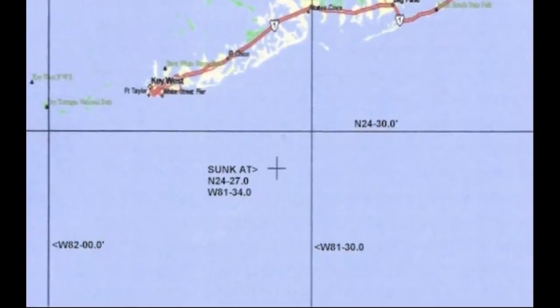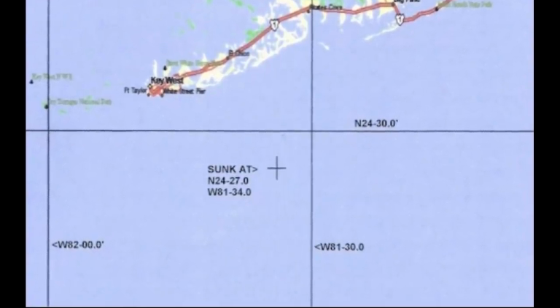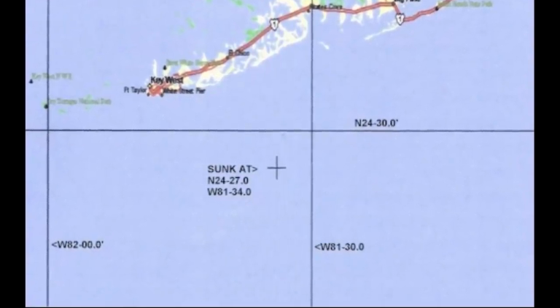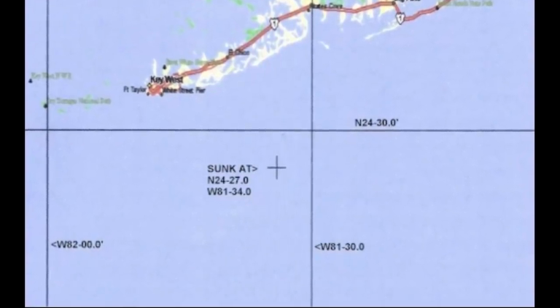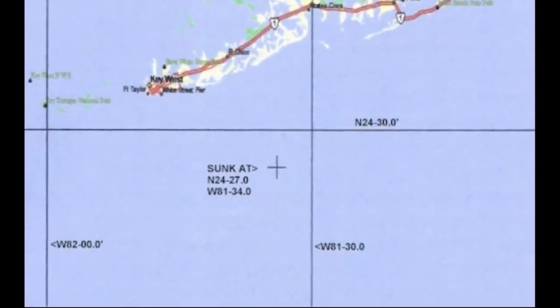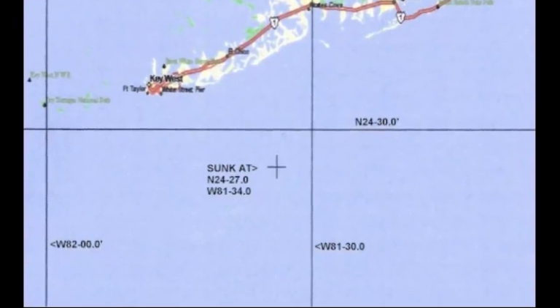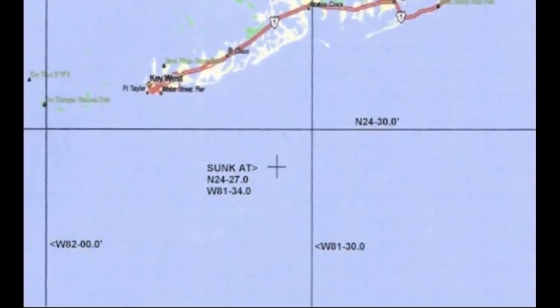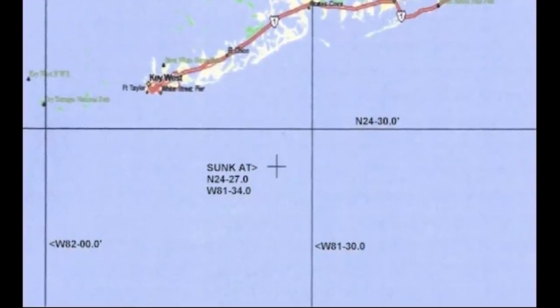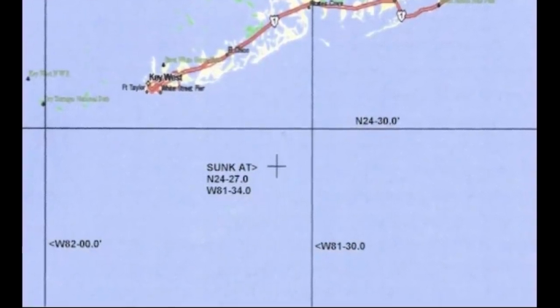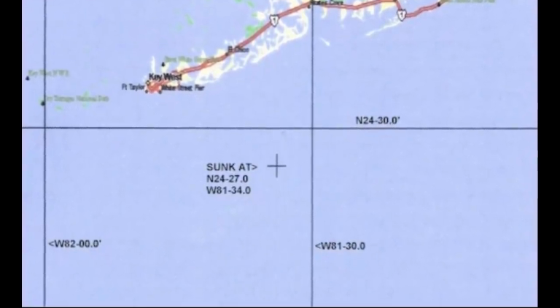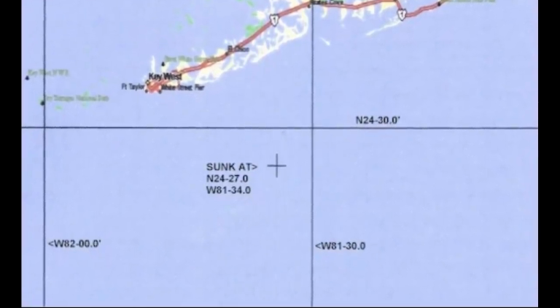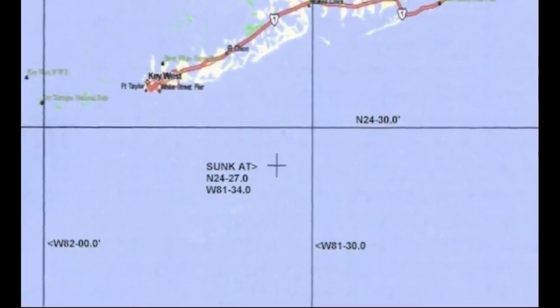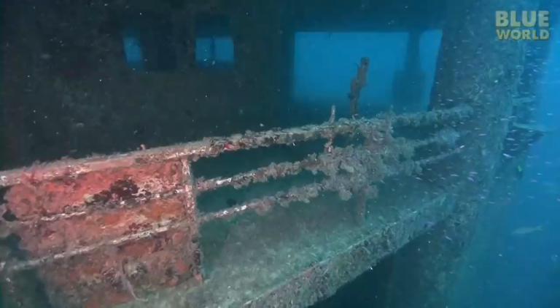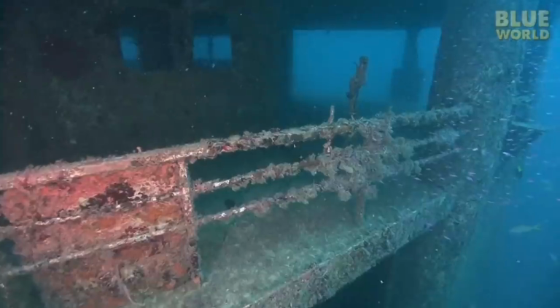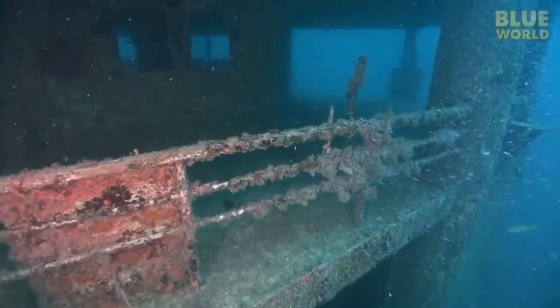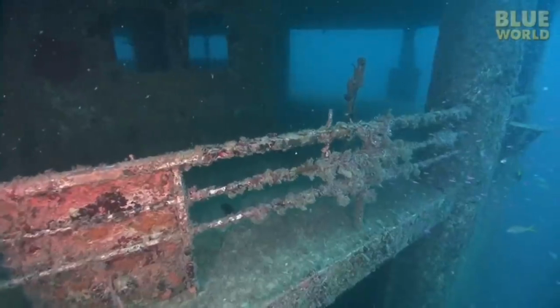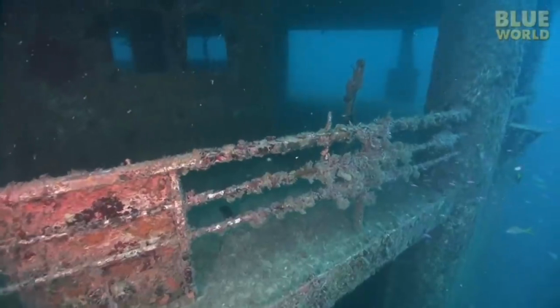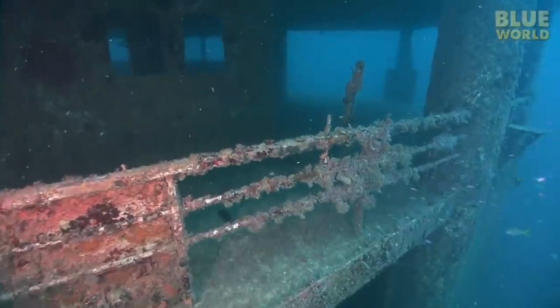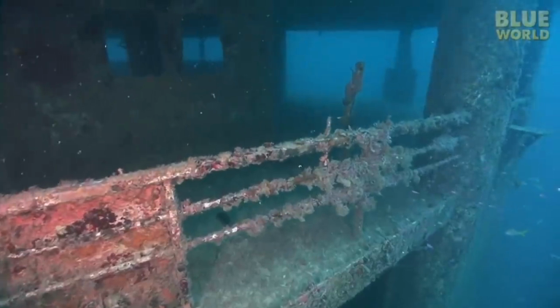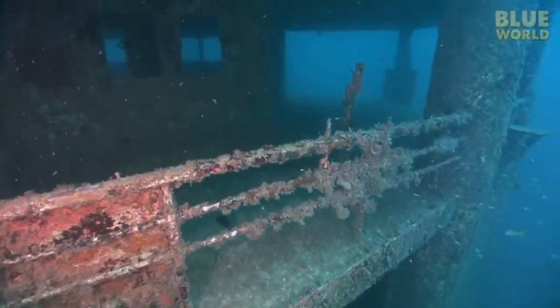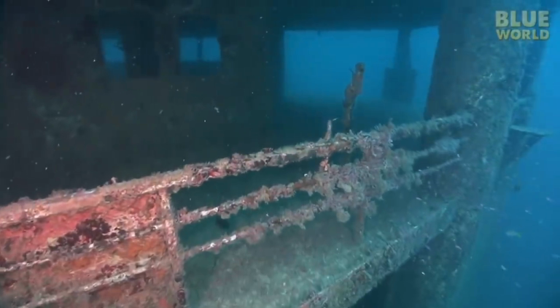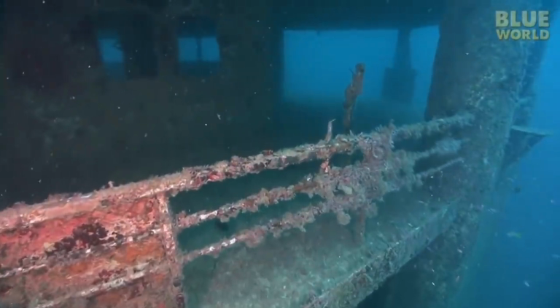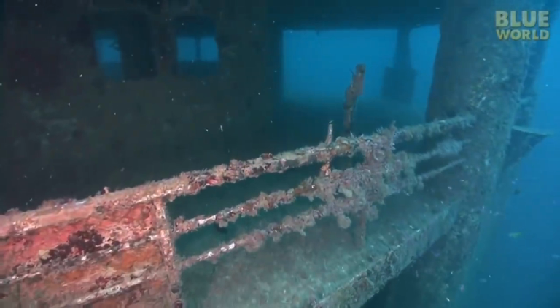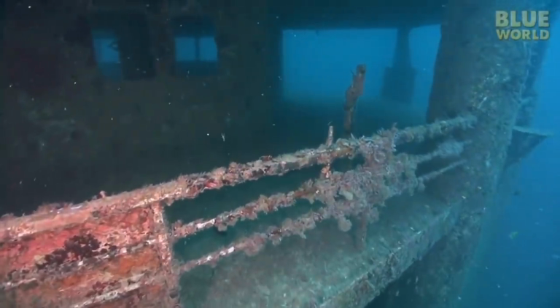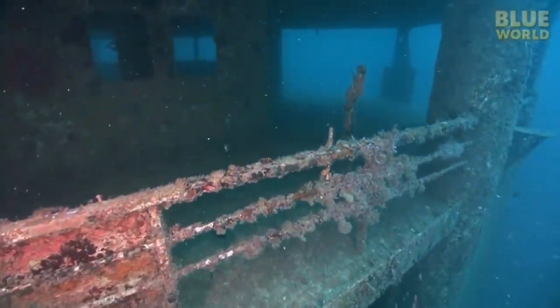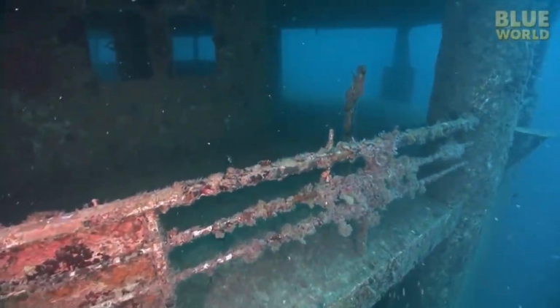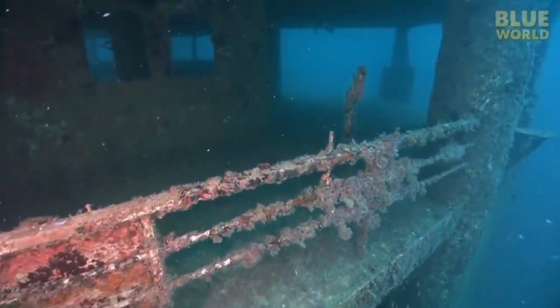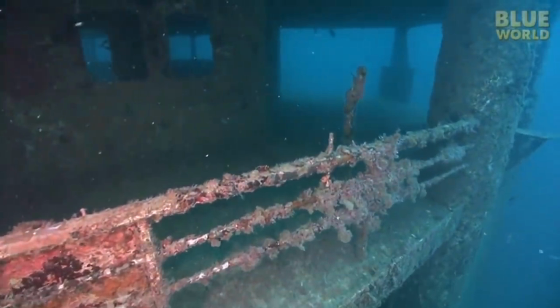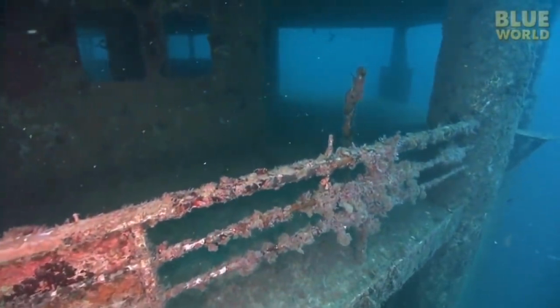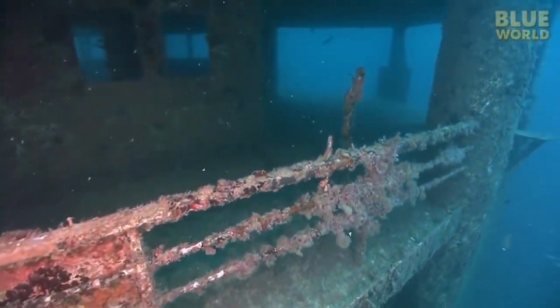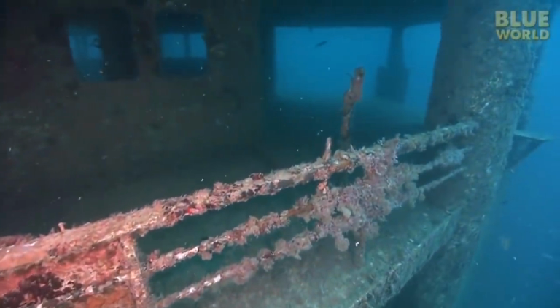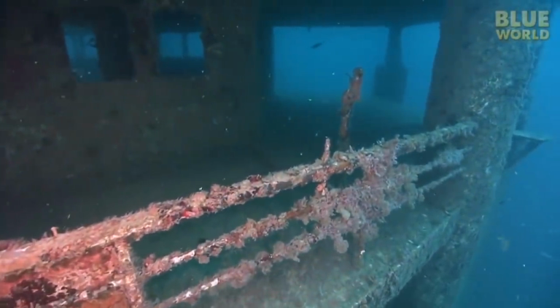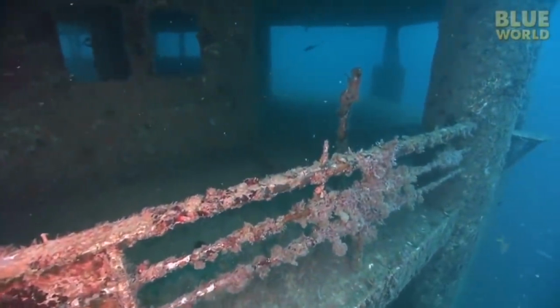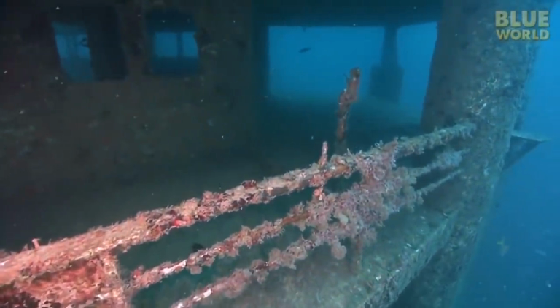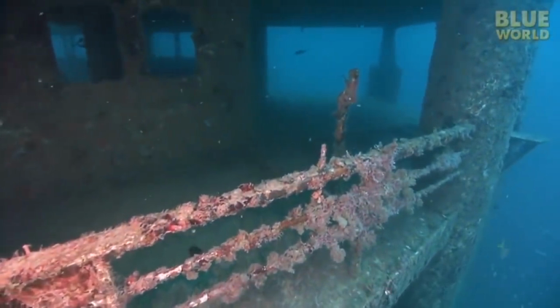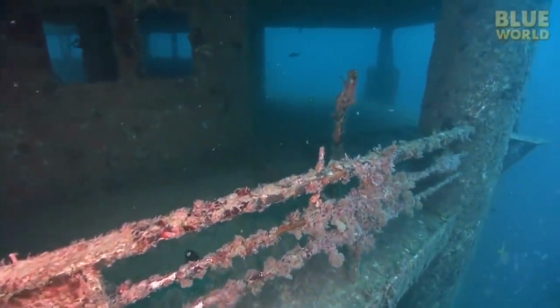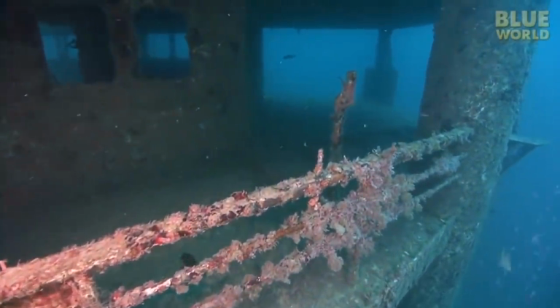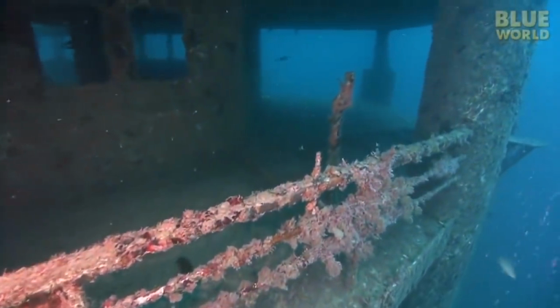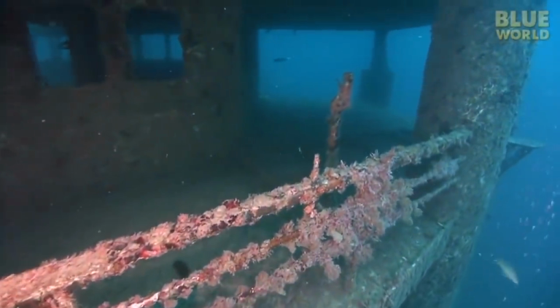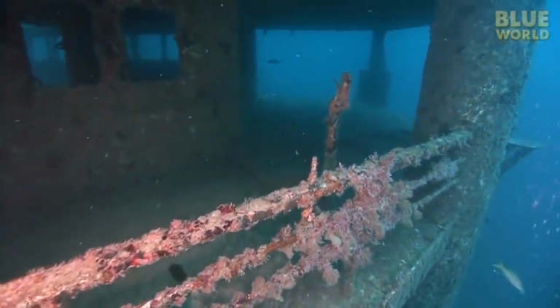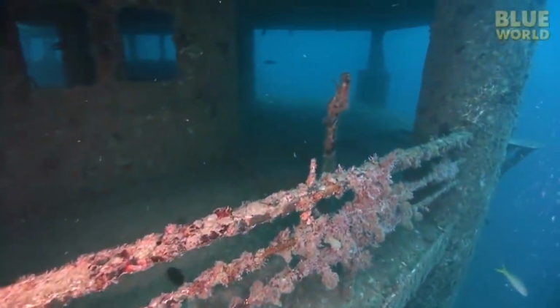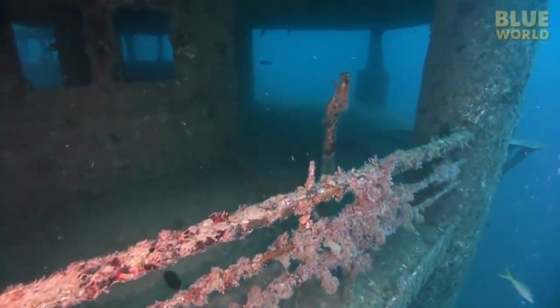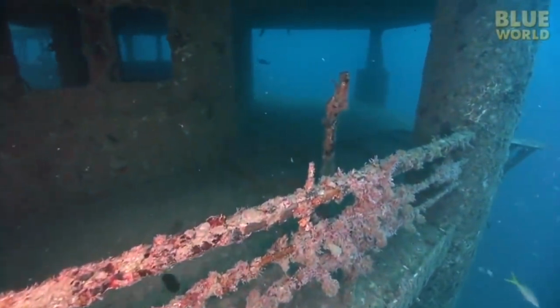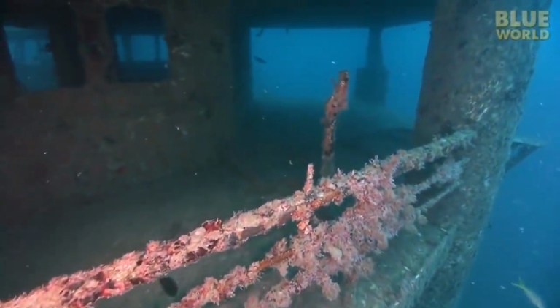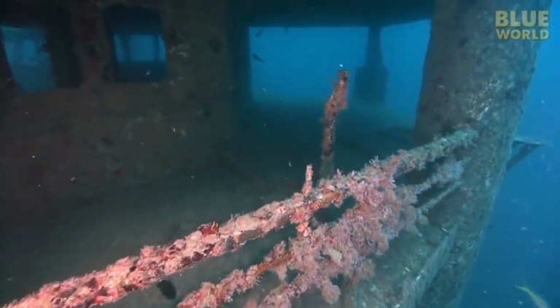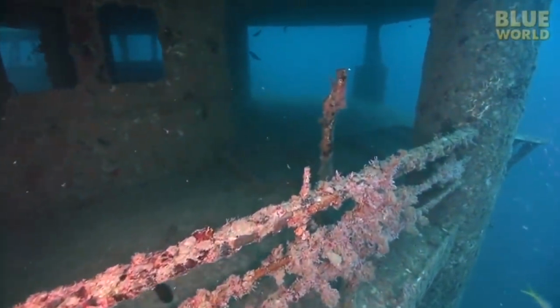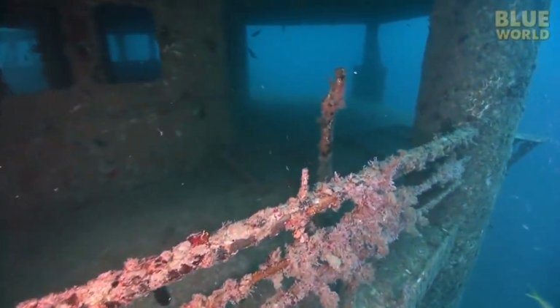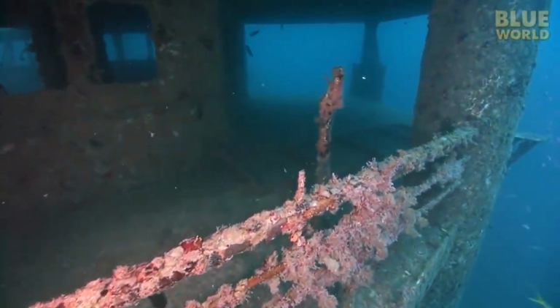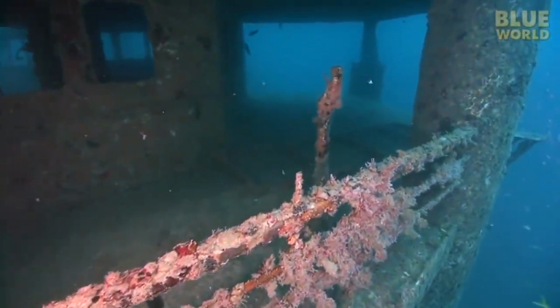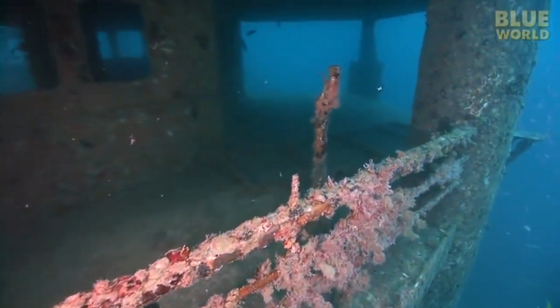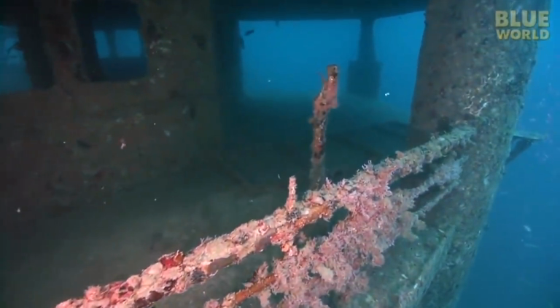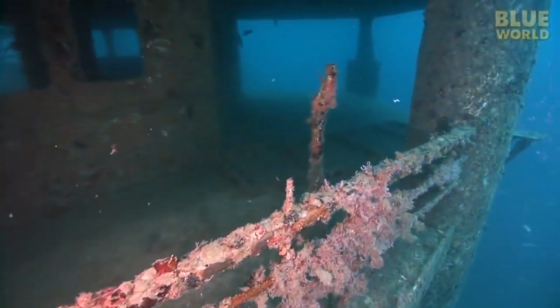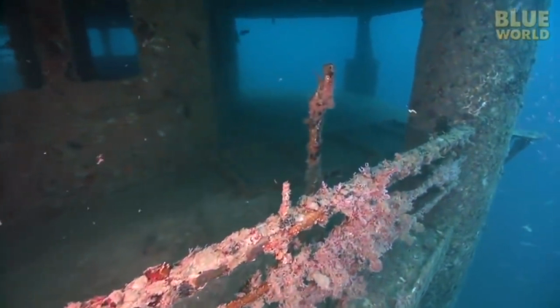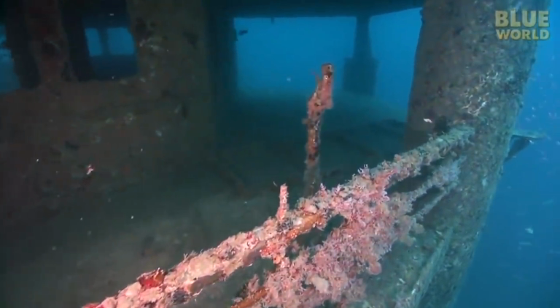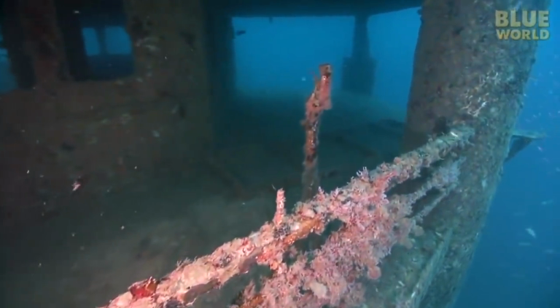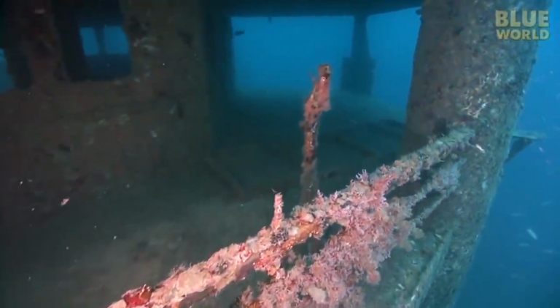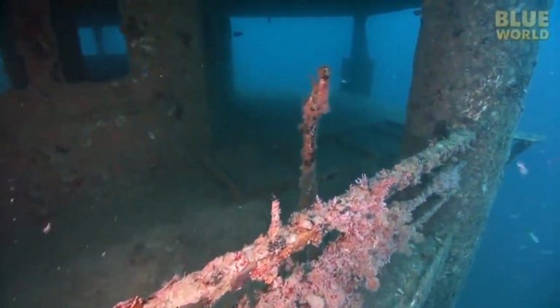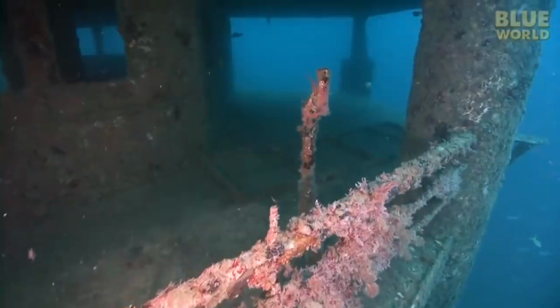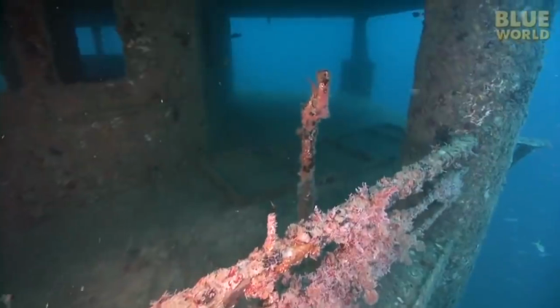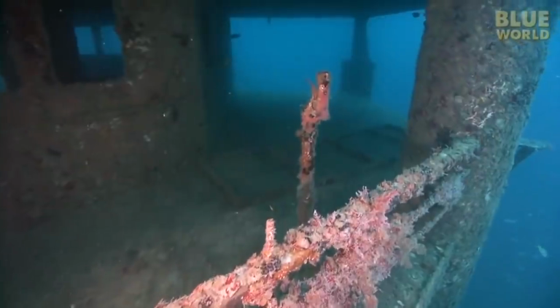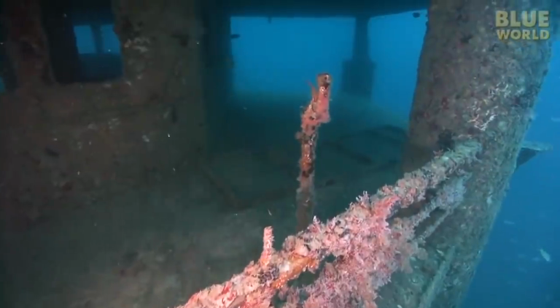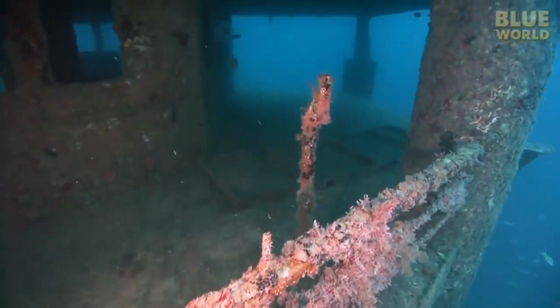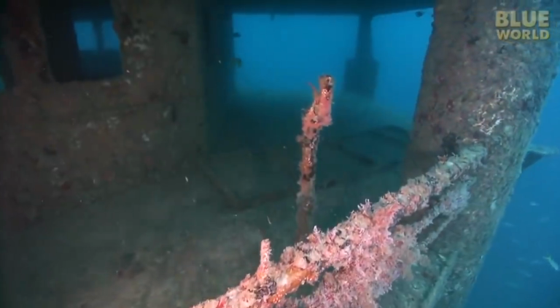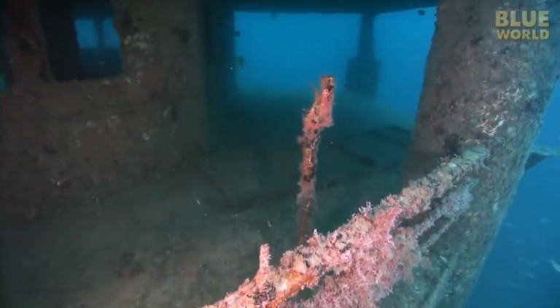At around 330 feet below the surface of the ocean, government officials felt this was a good idea to help promote marine life in the area.